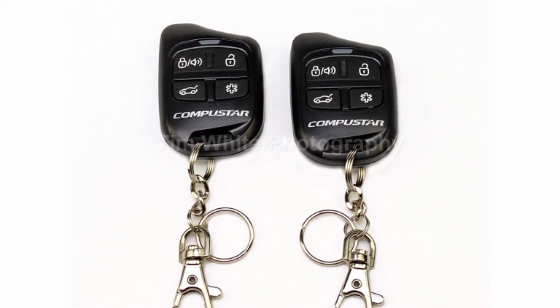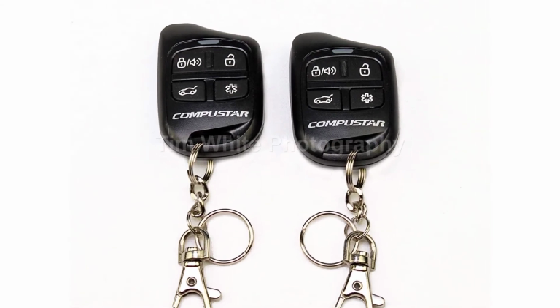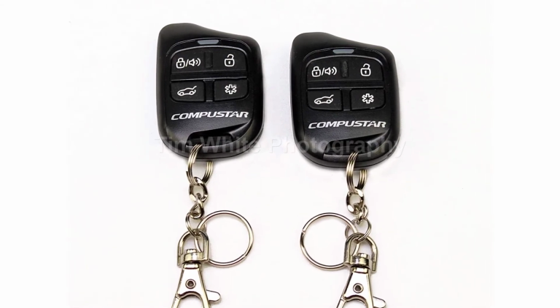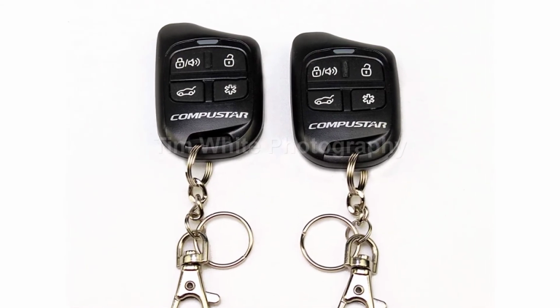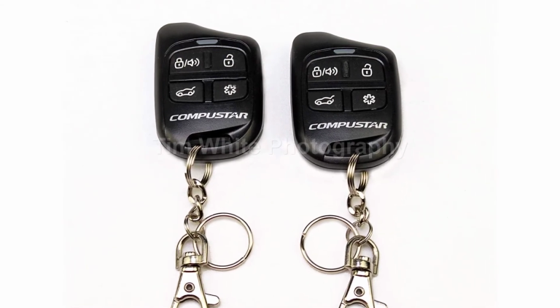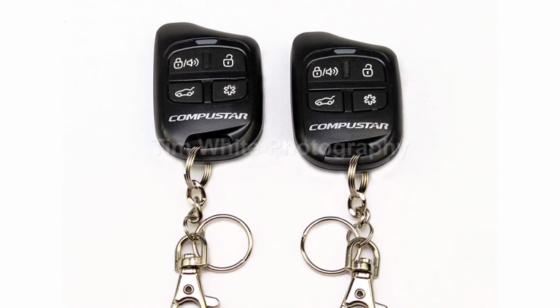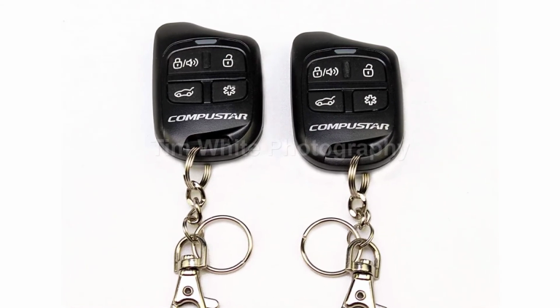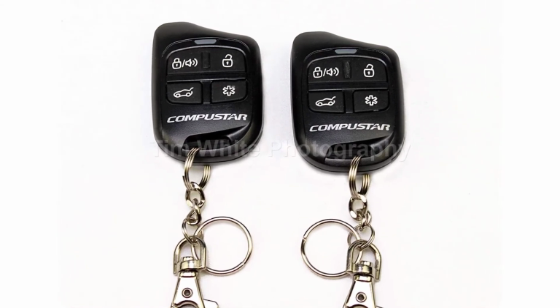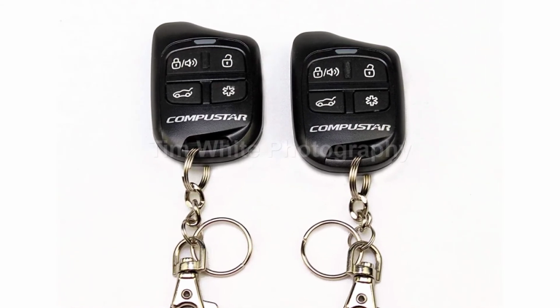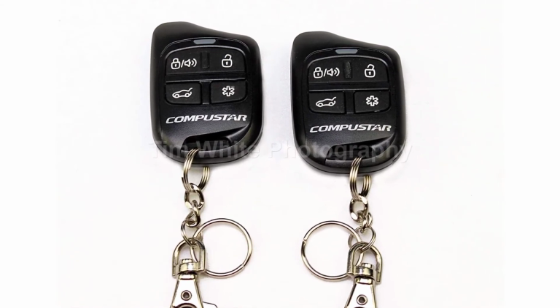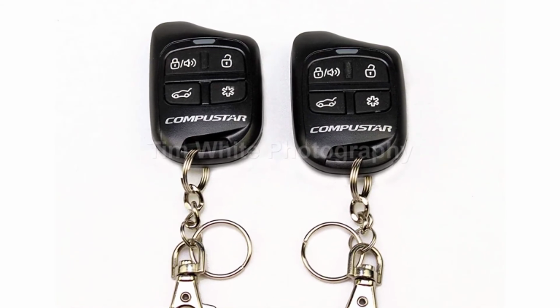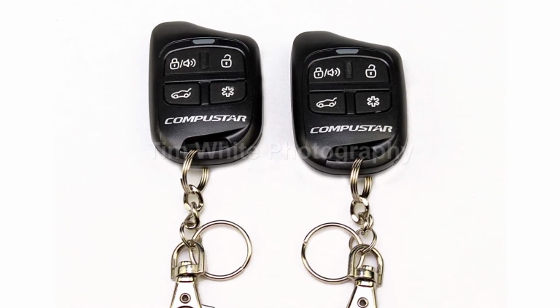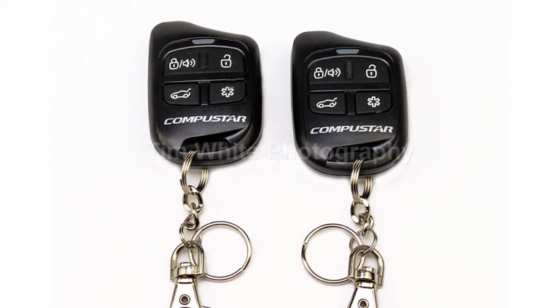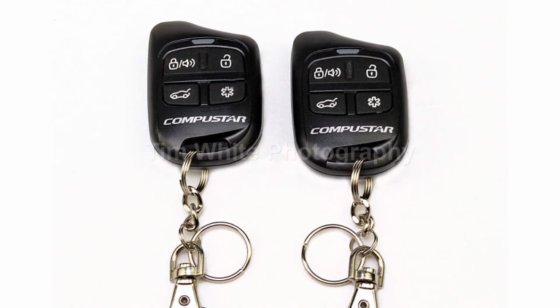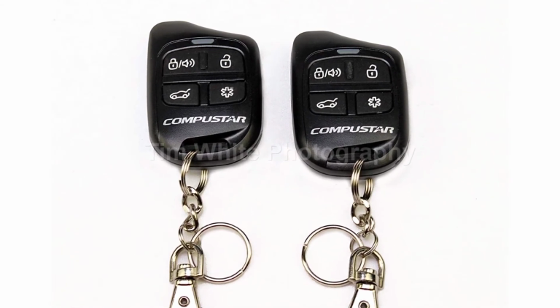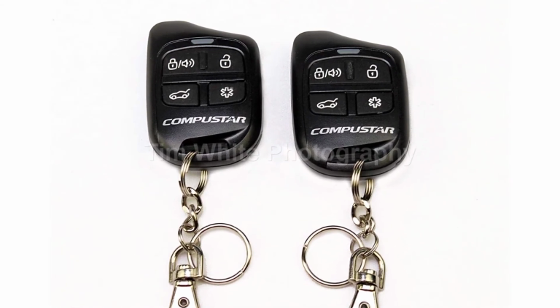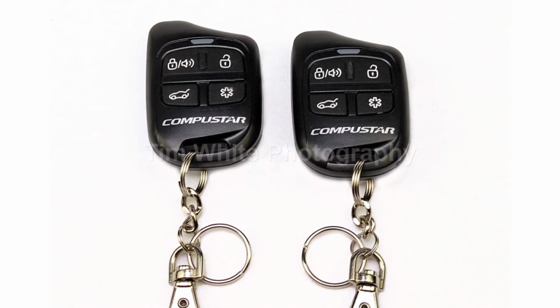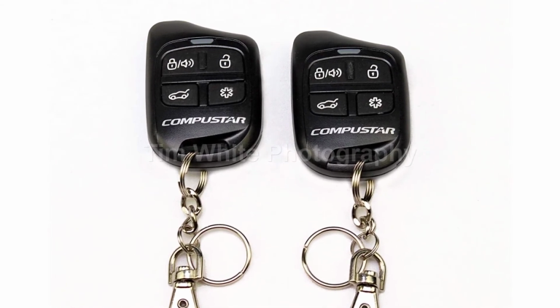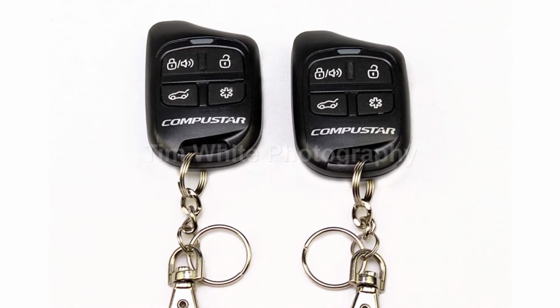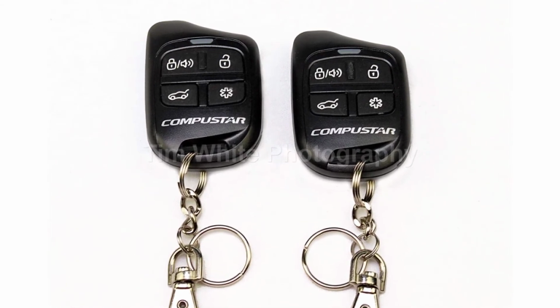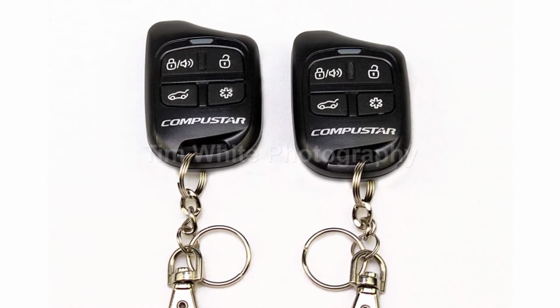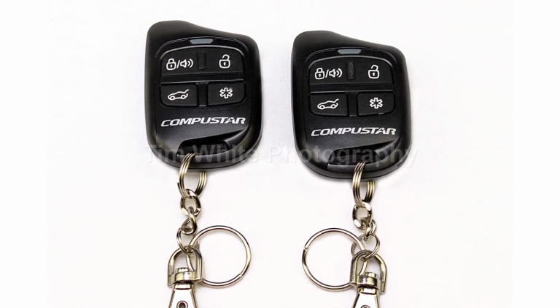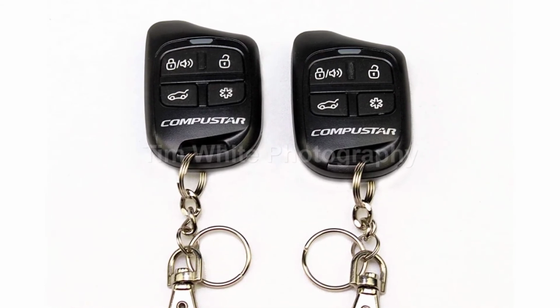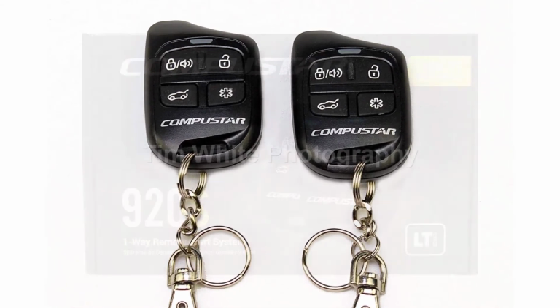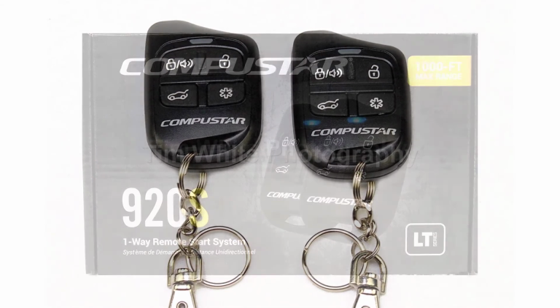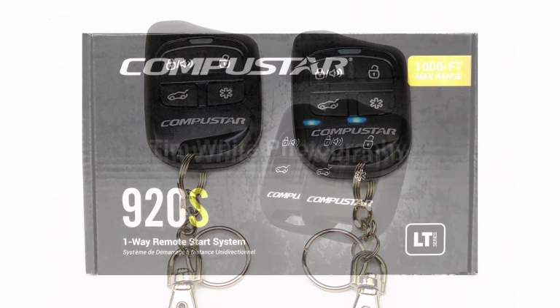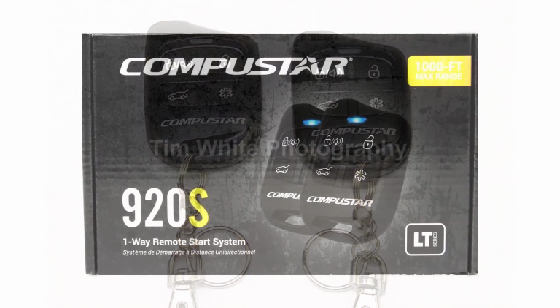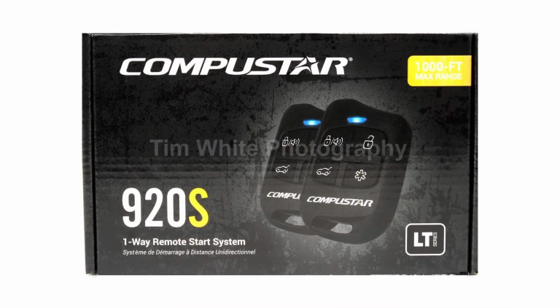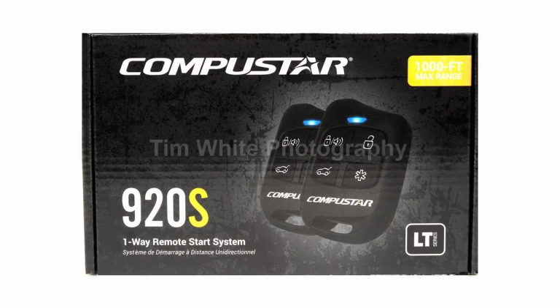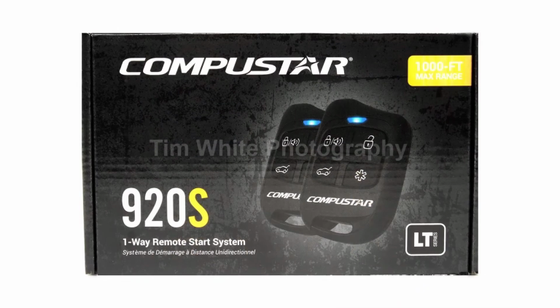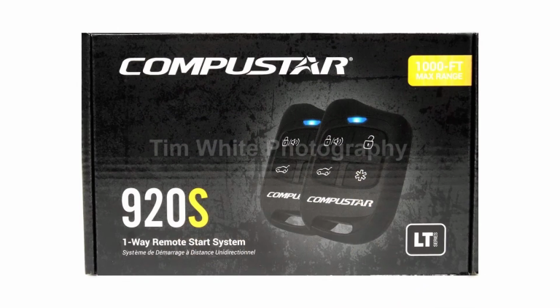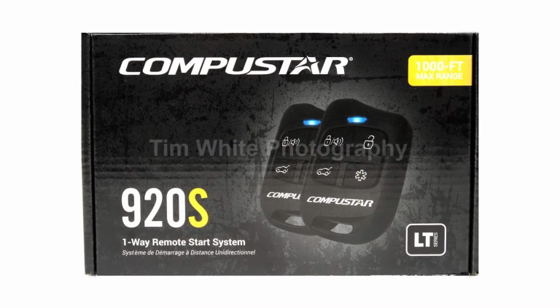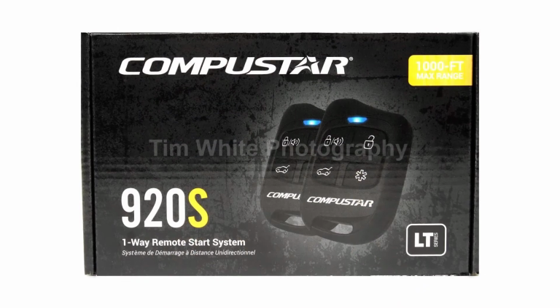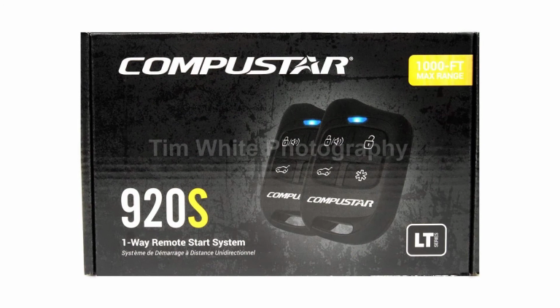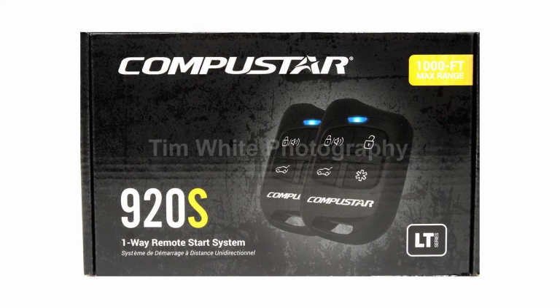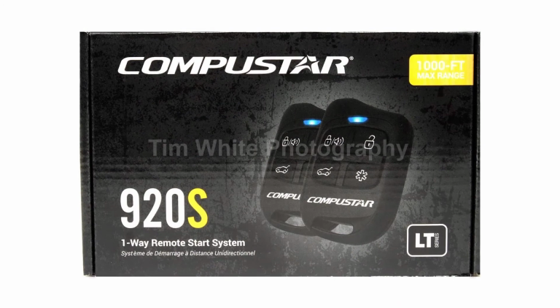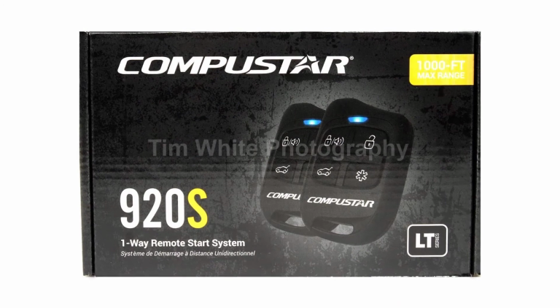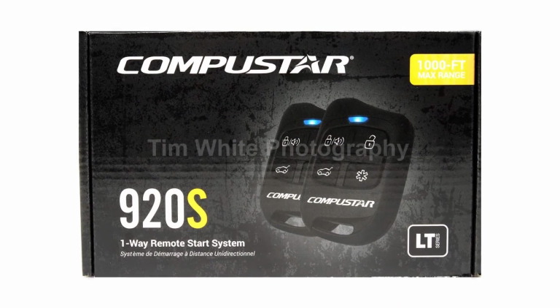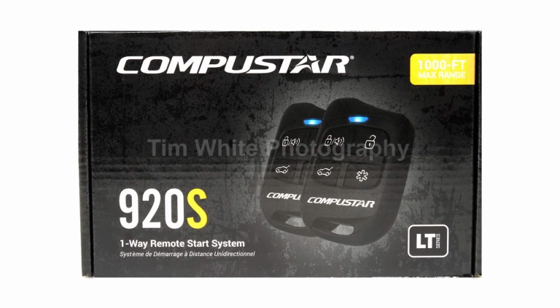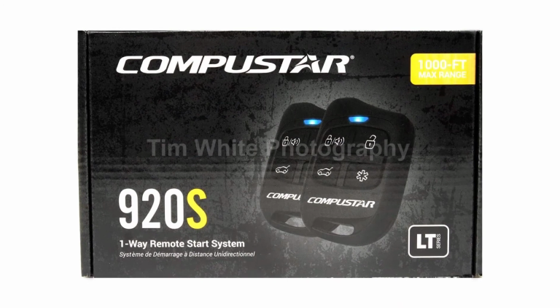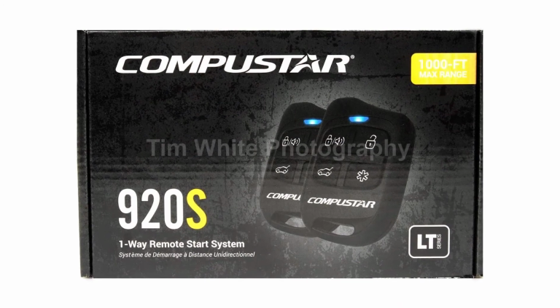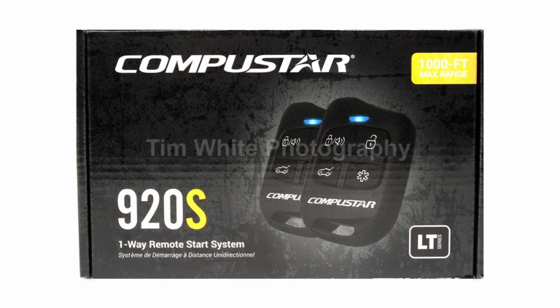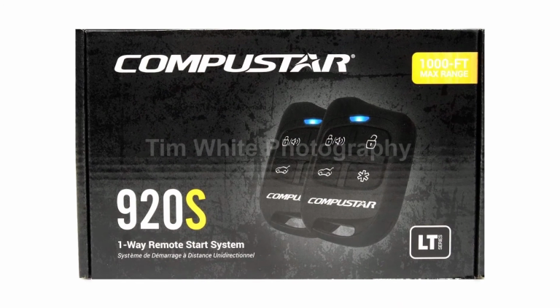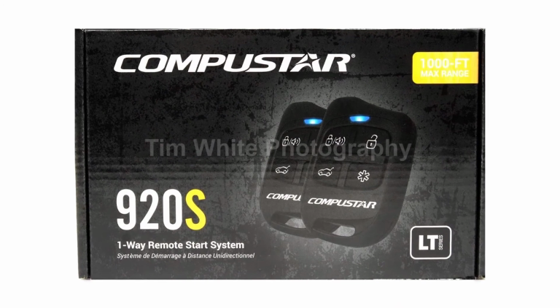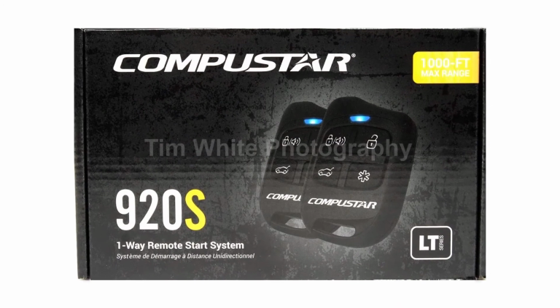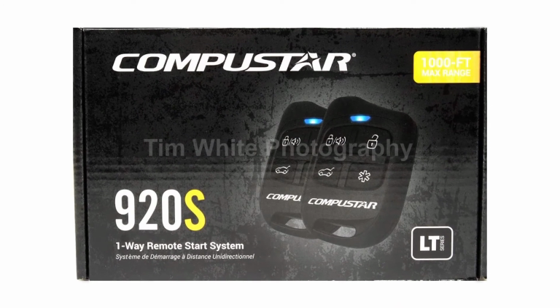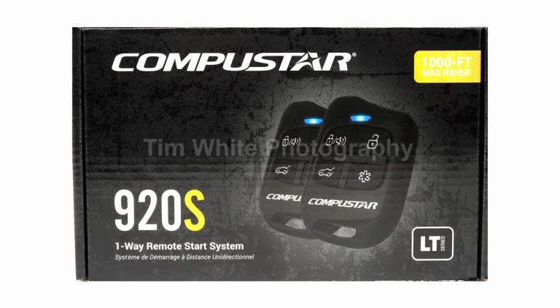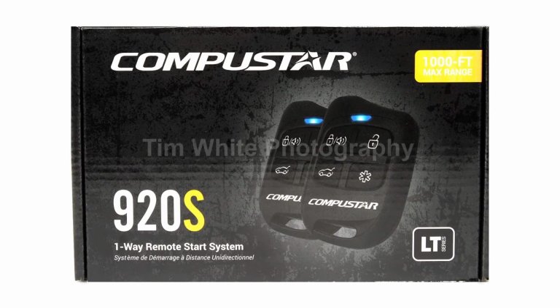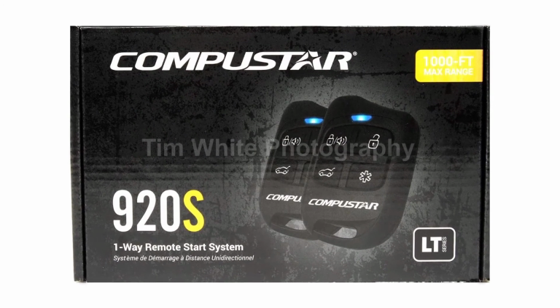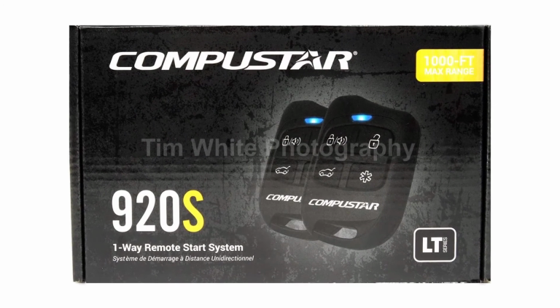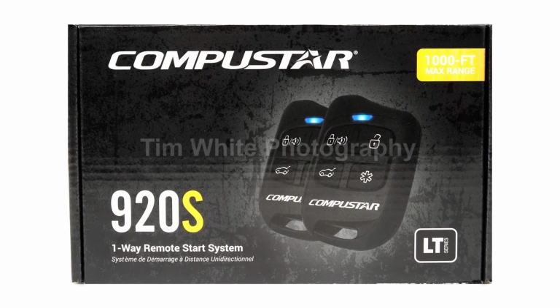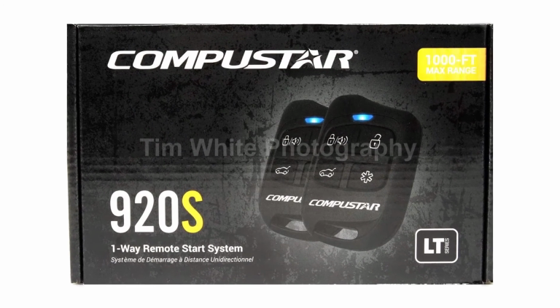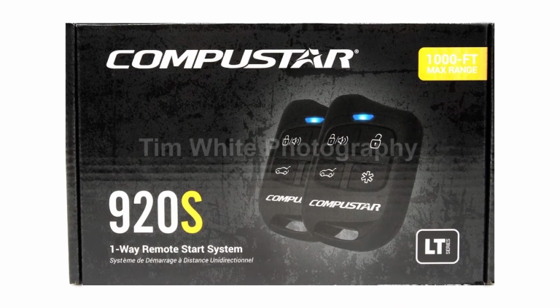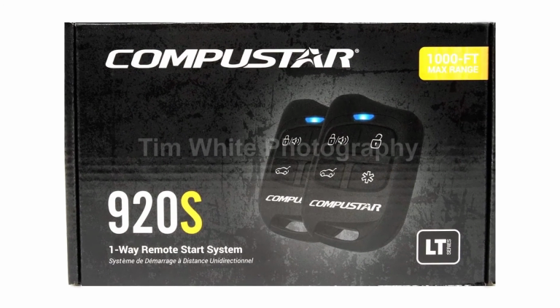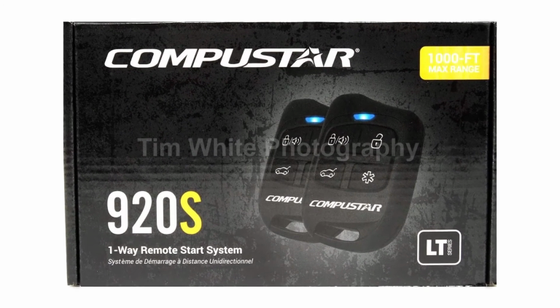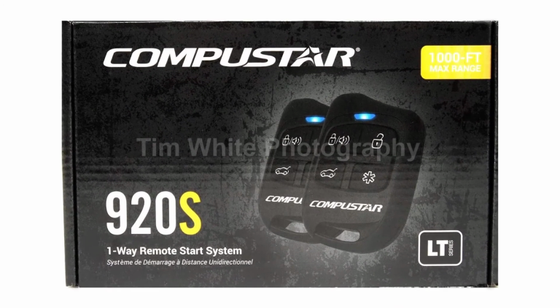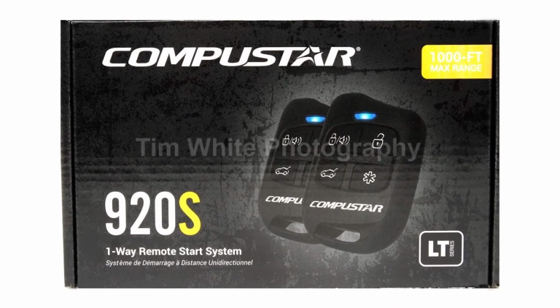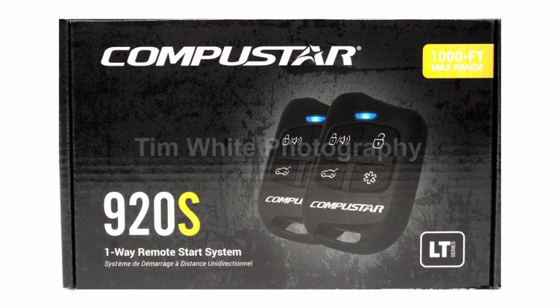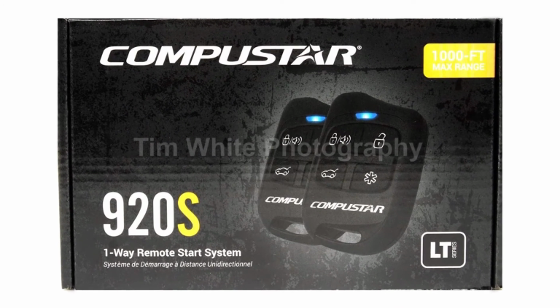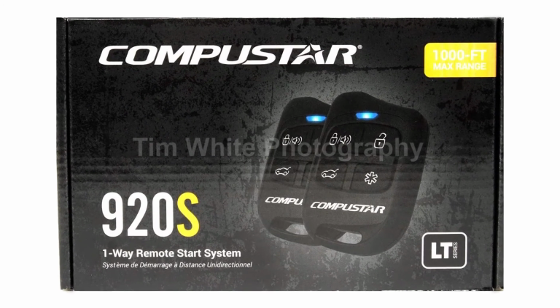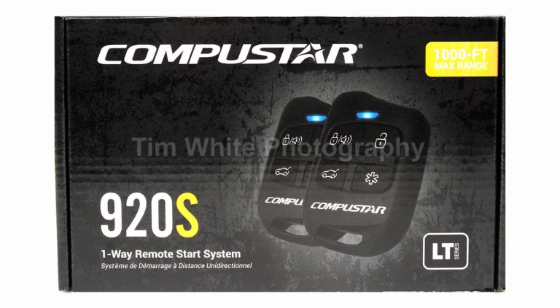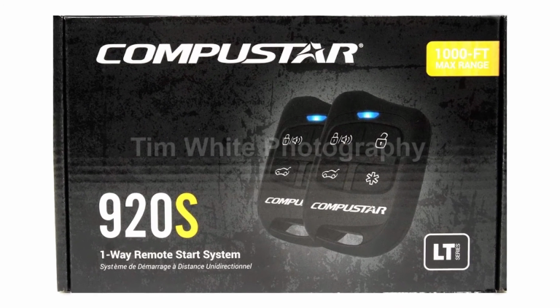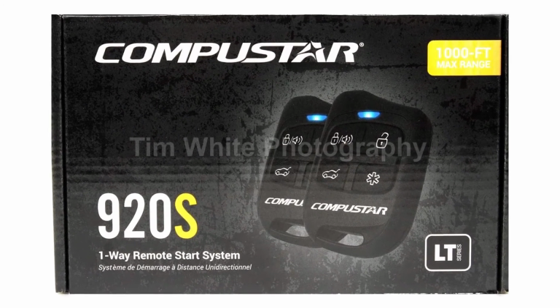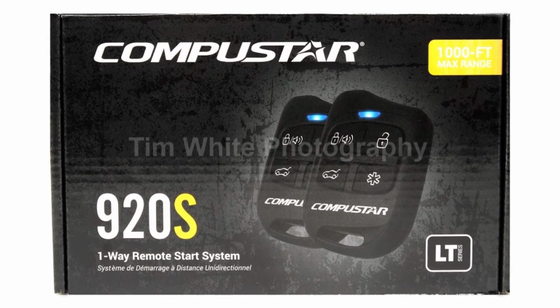The remote enables you to do more than just start your car. You can also lock and unlock your car doors and open the trunk.